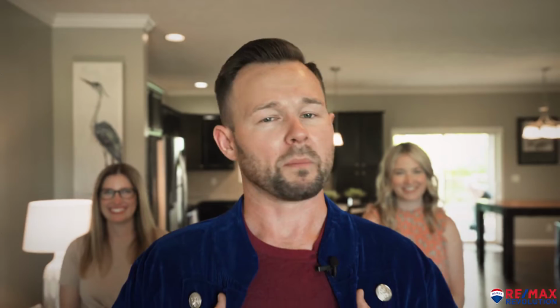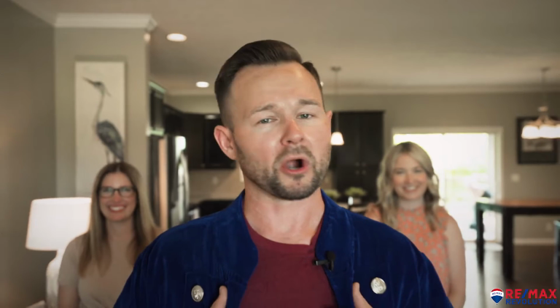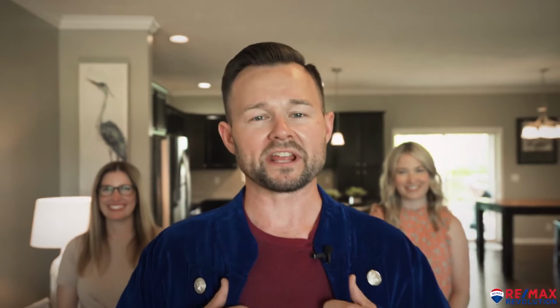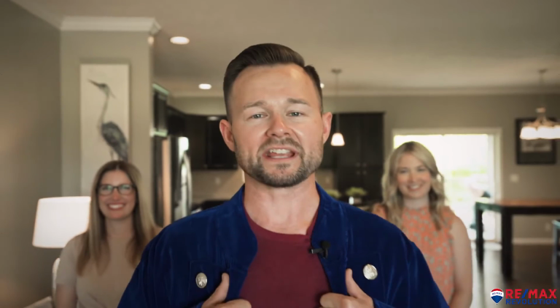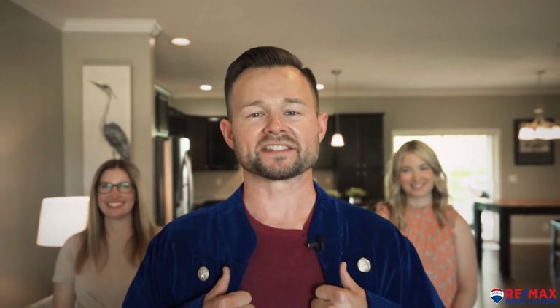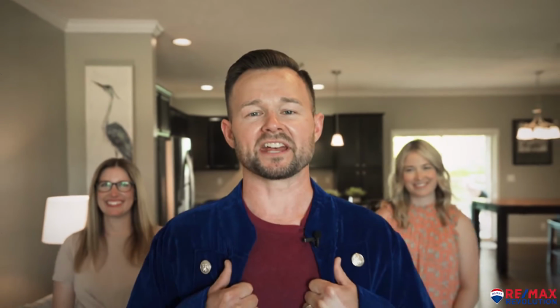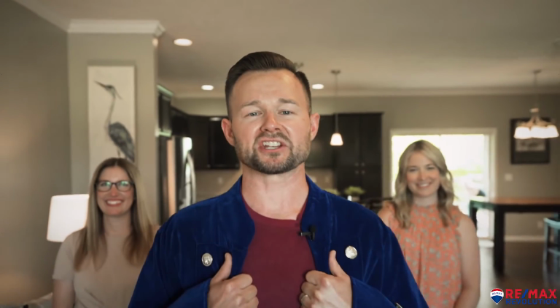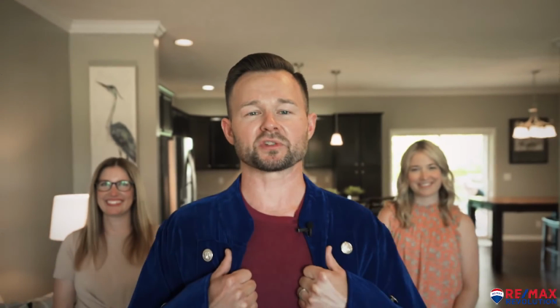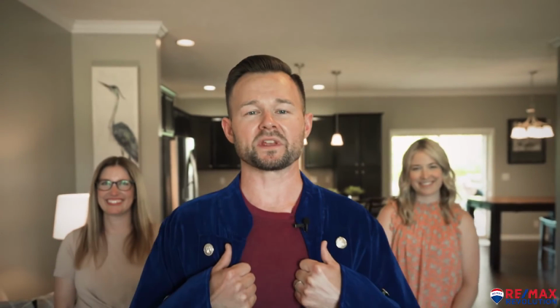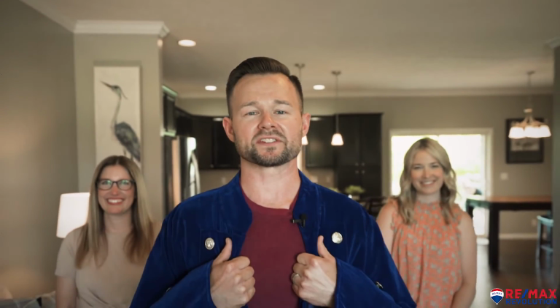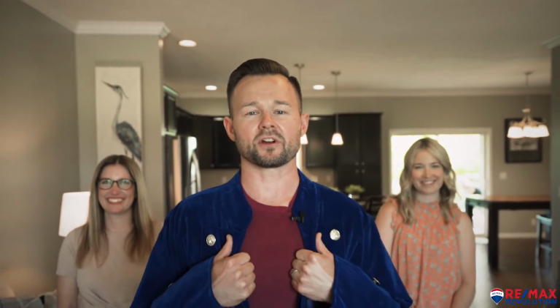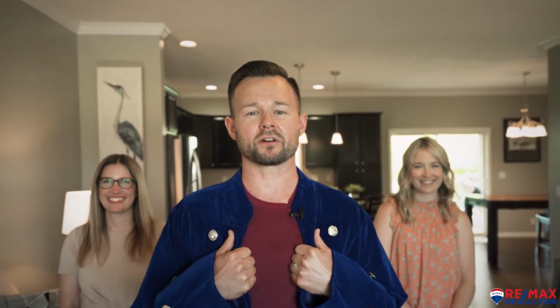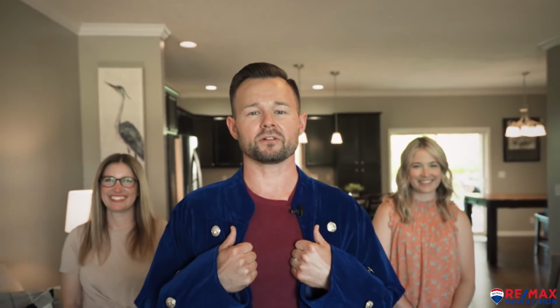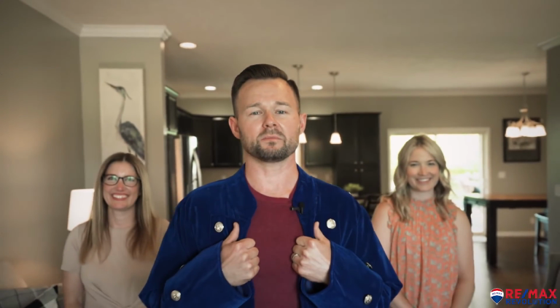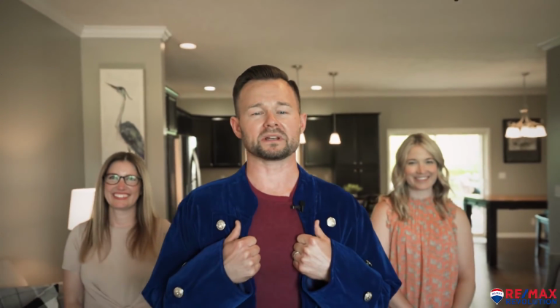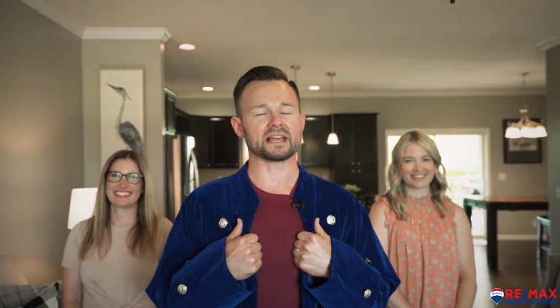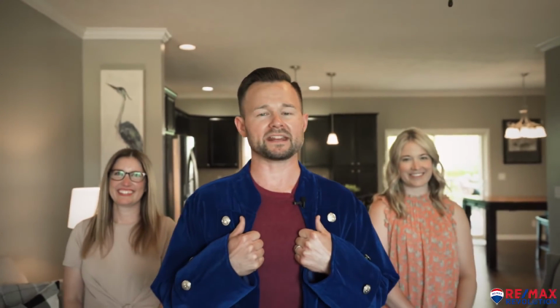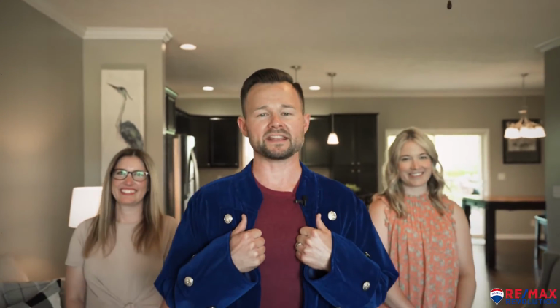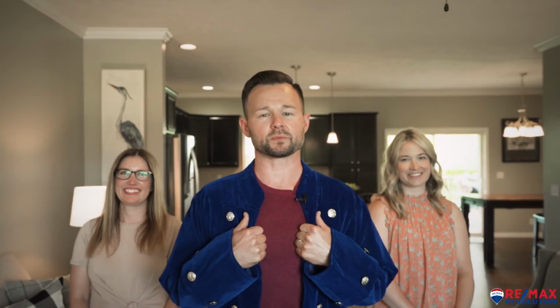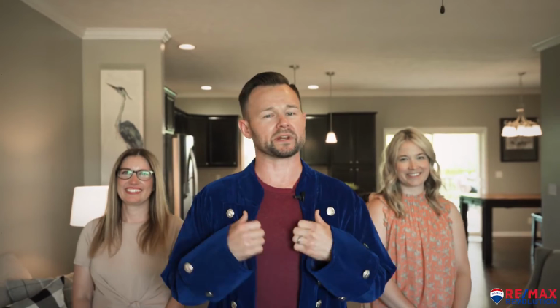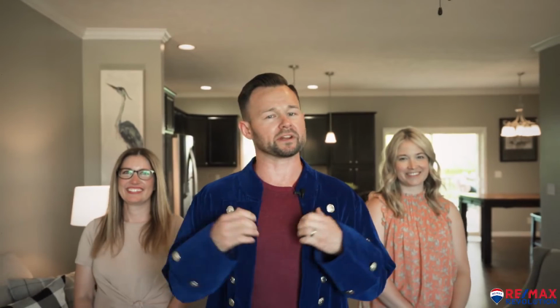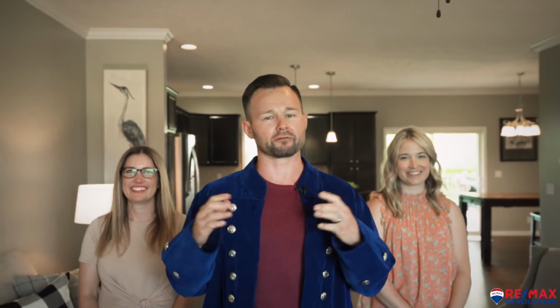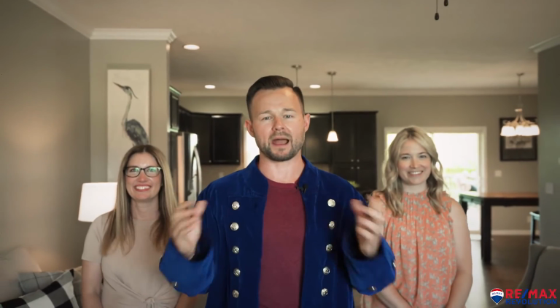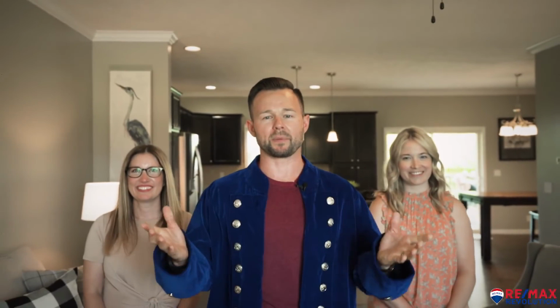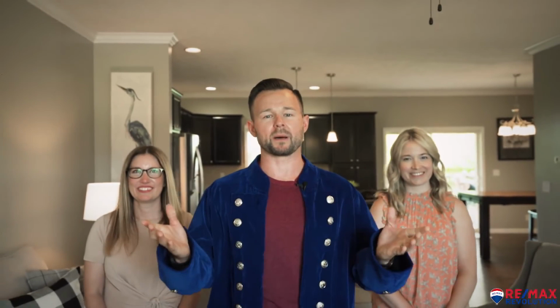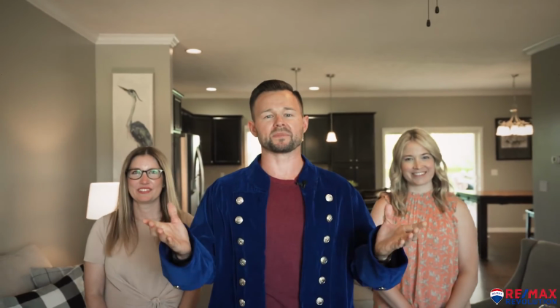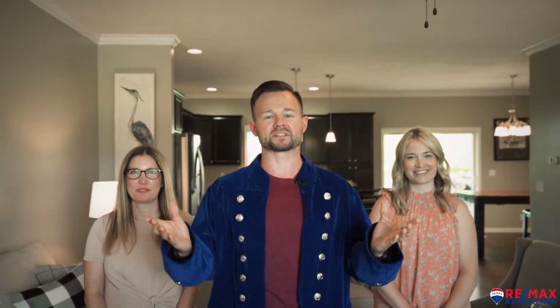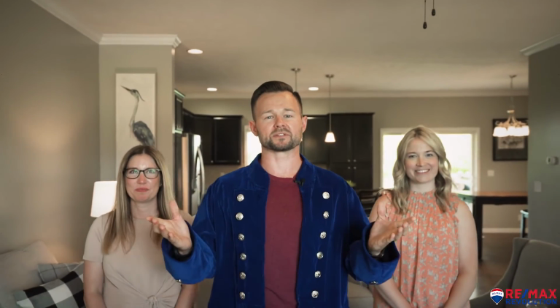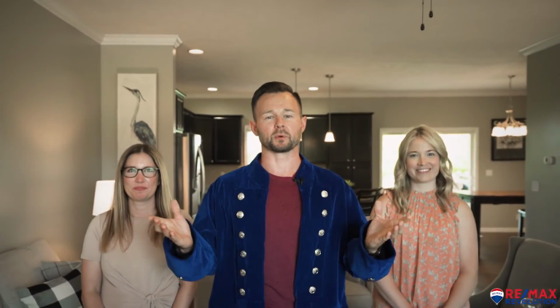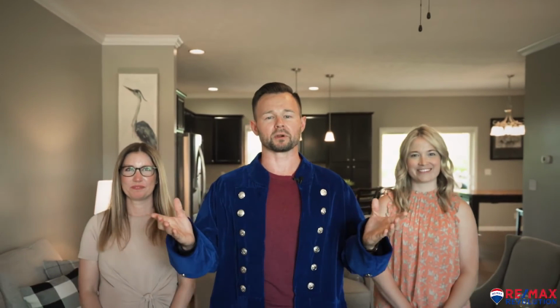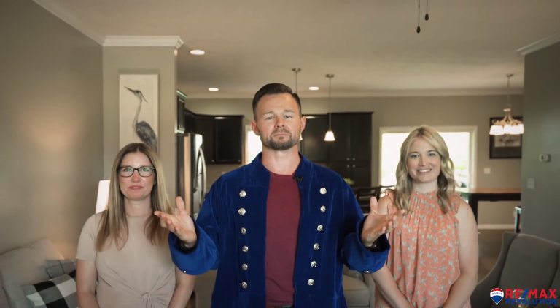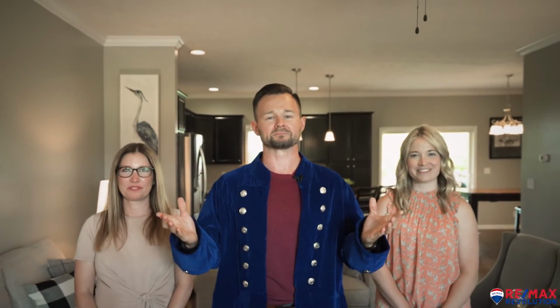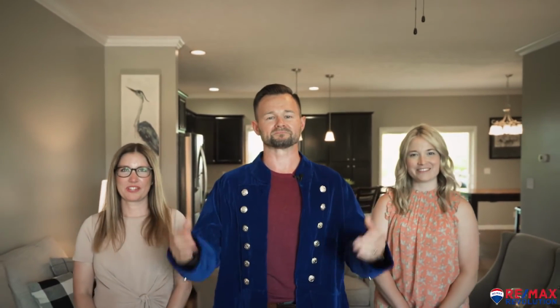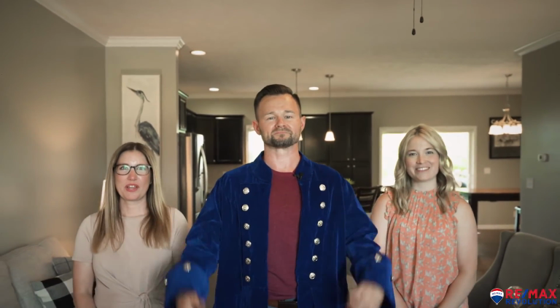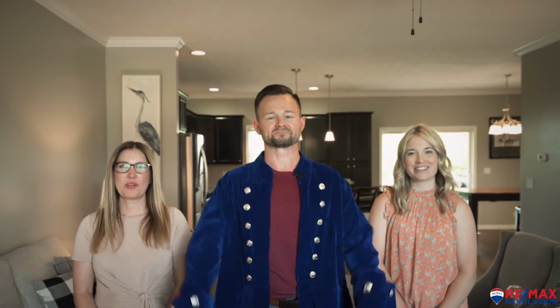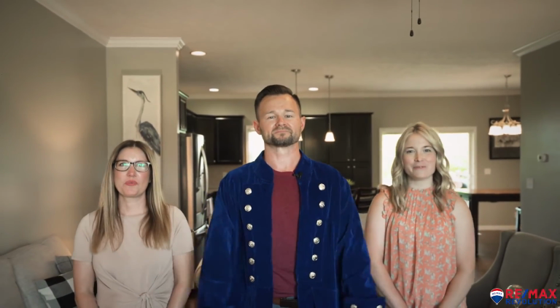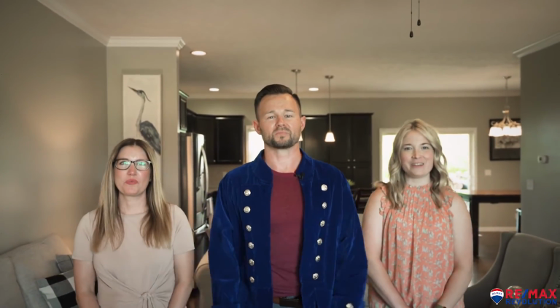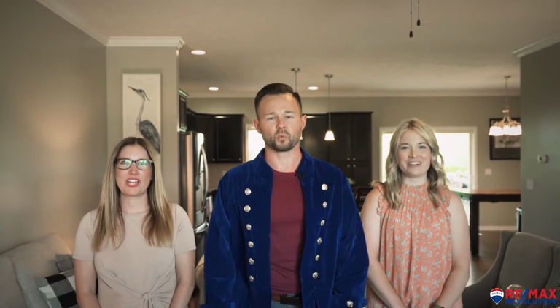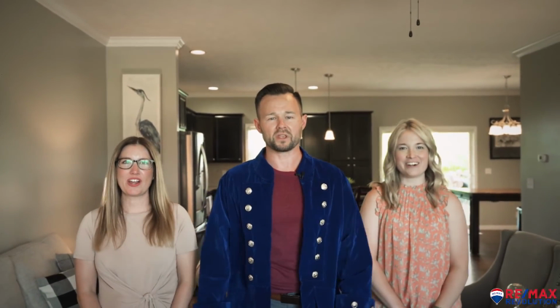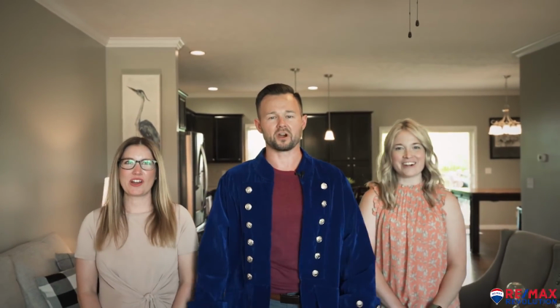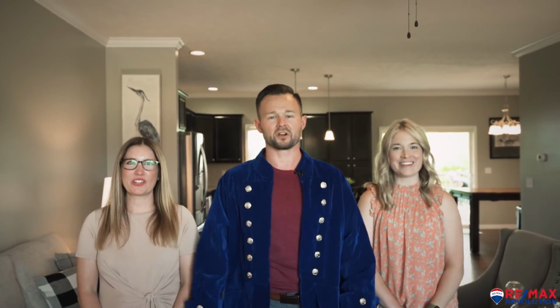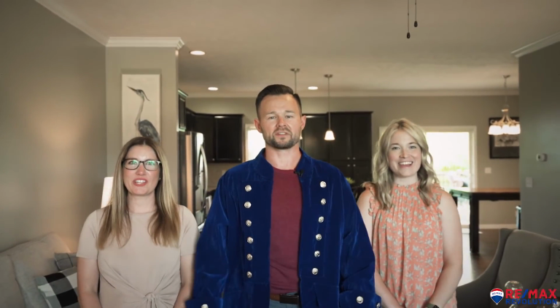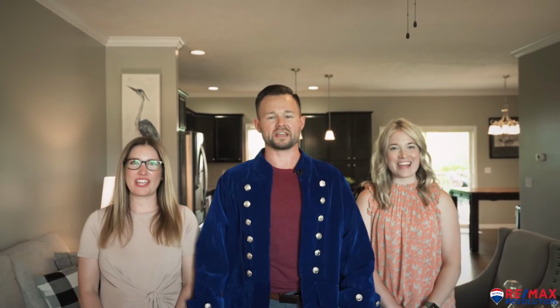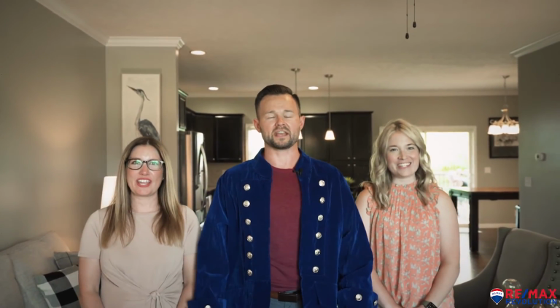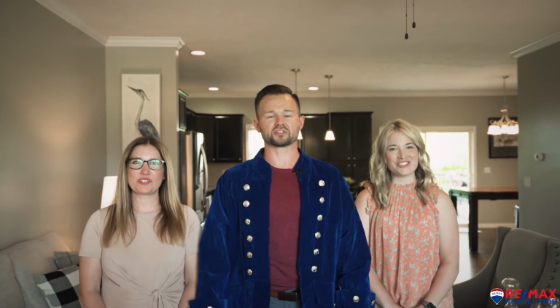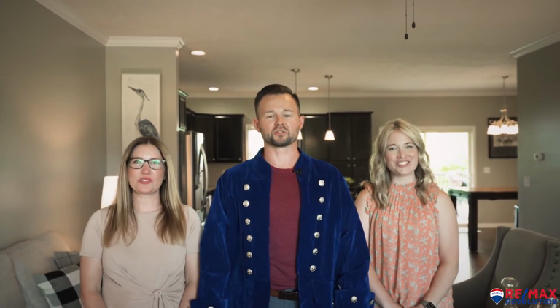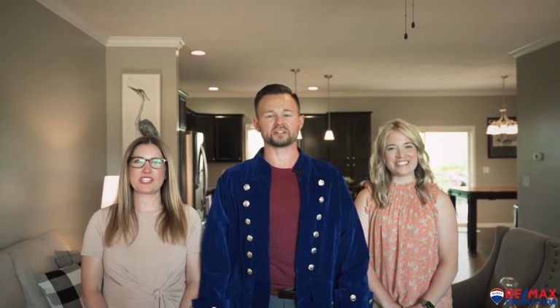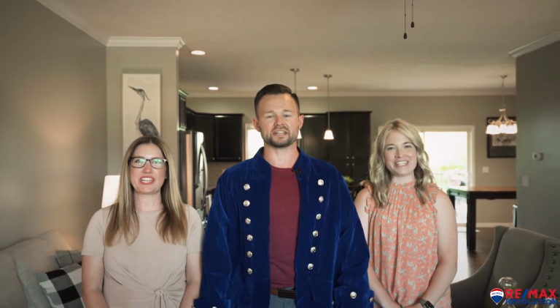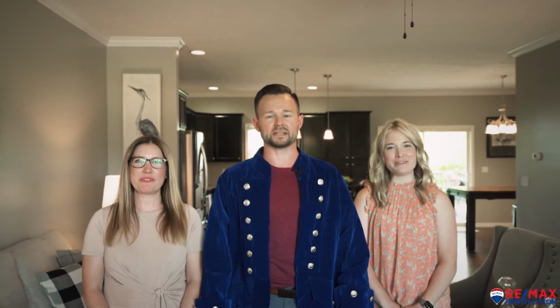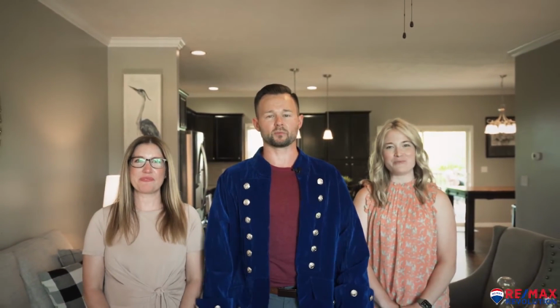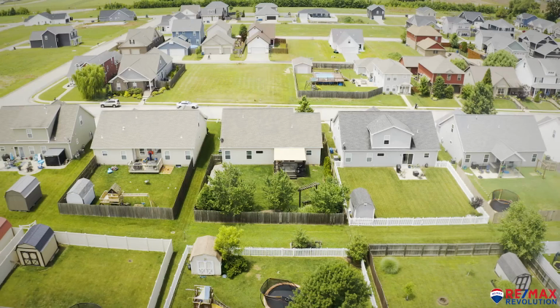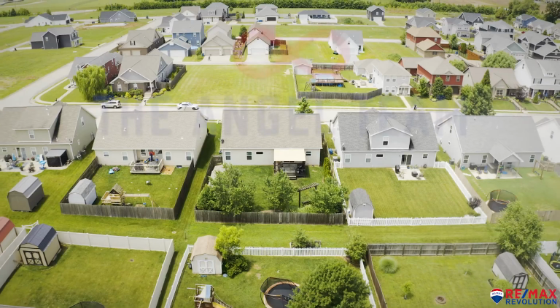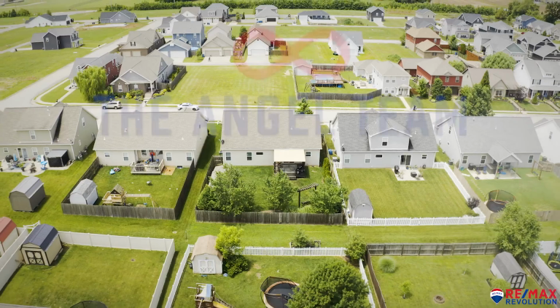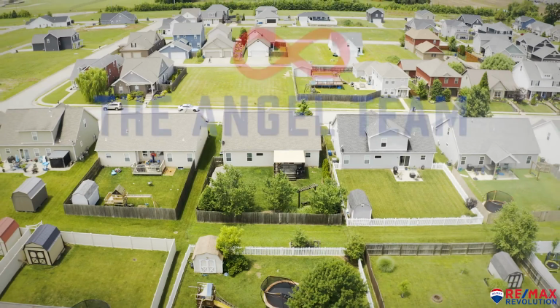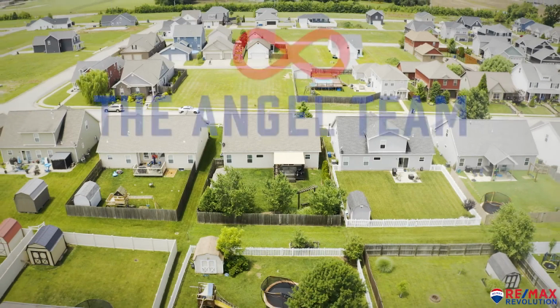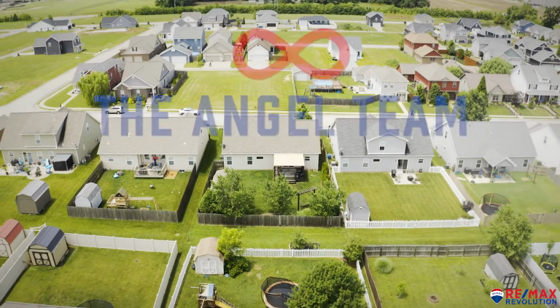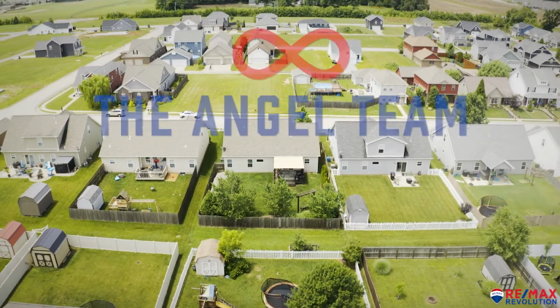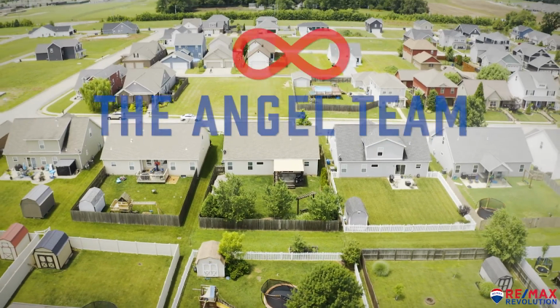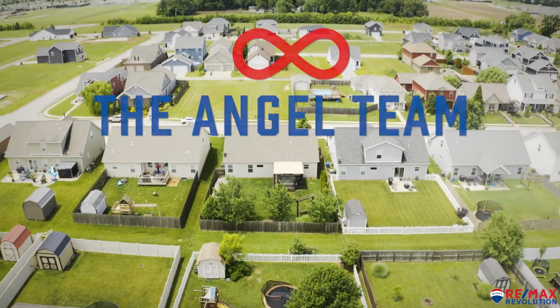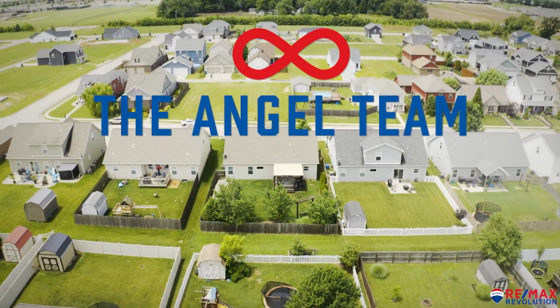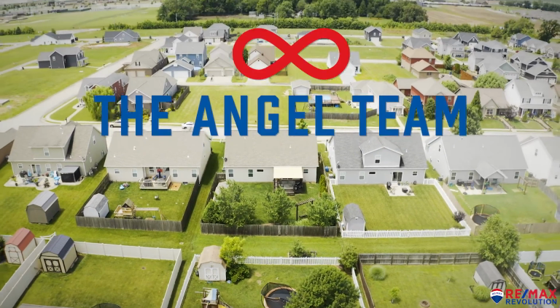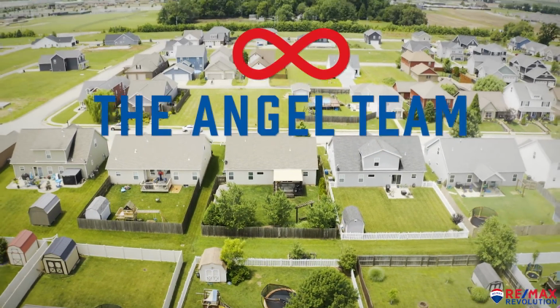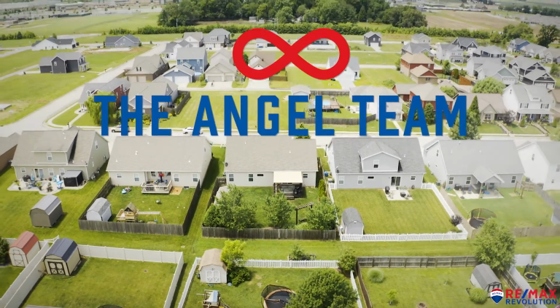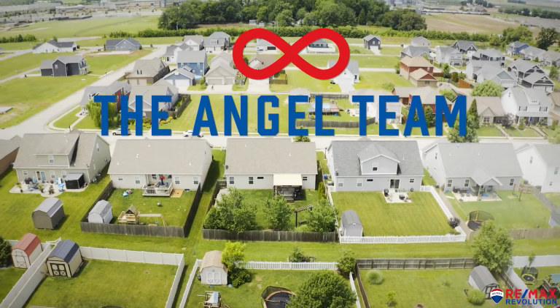Parting is such sweet sorrow, but we need to wrap up this tour. We are the Angel Team with REMAX Revolution.